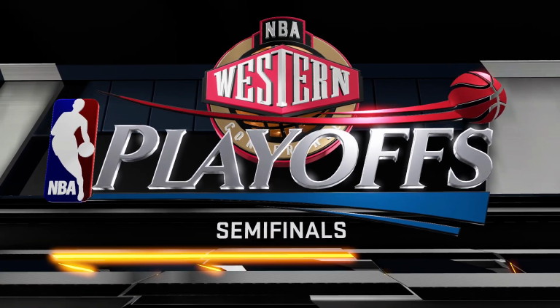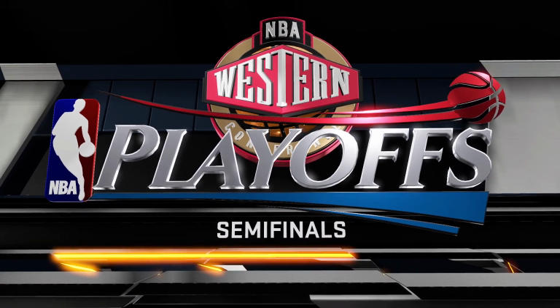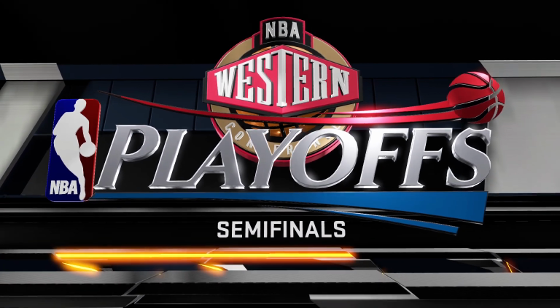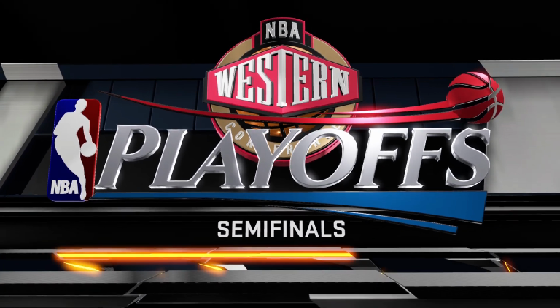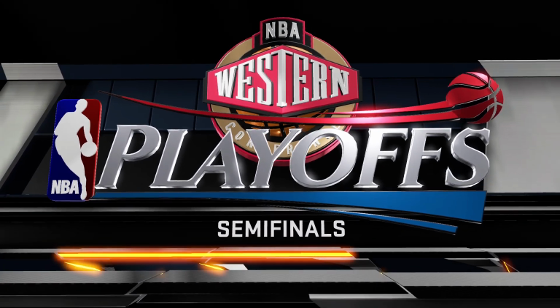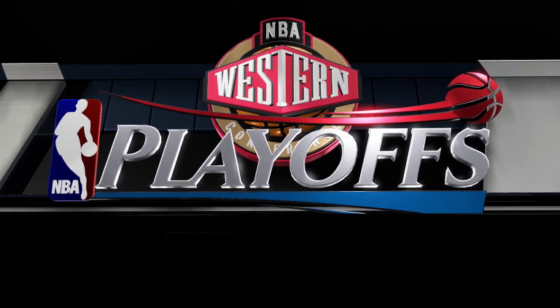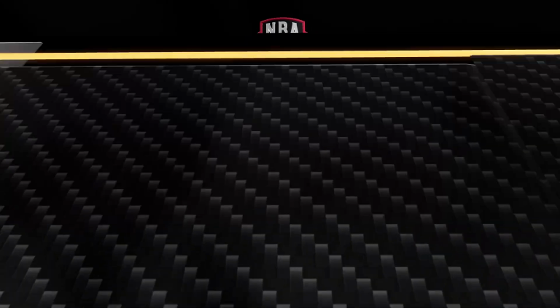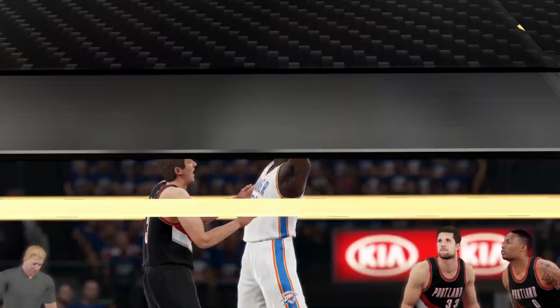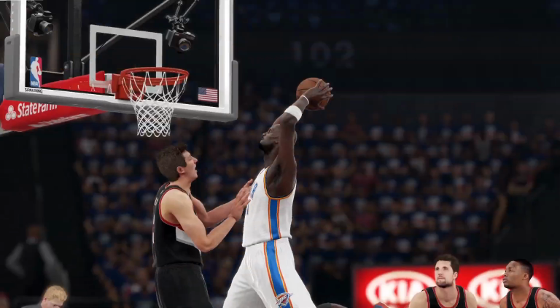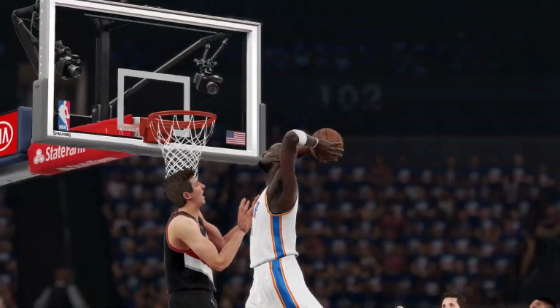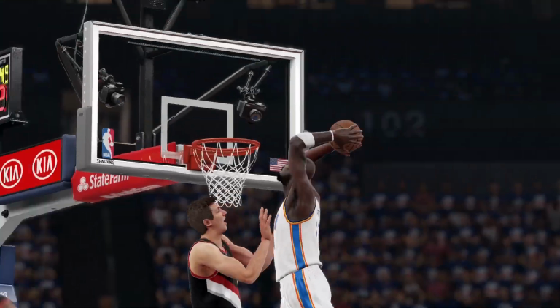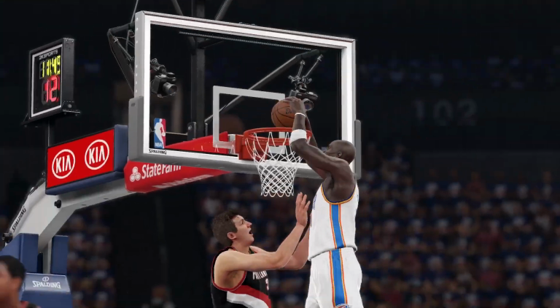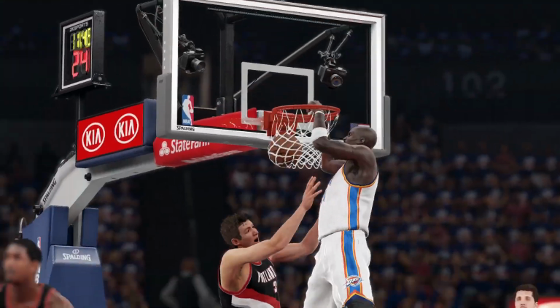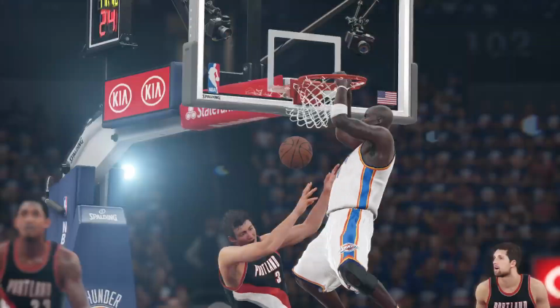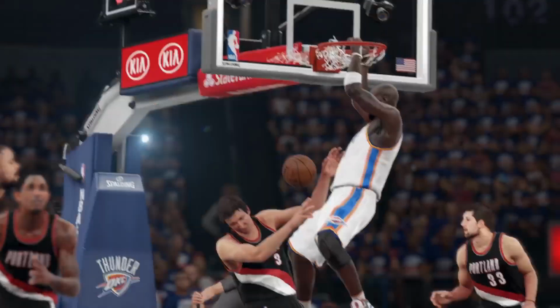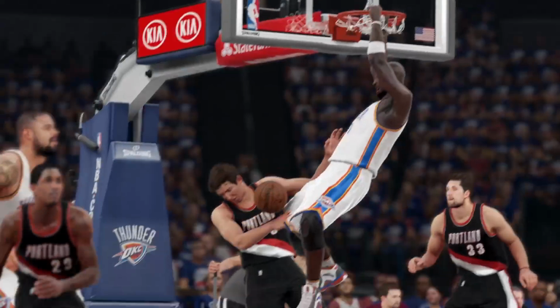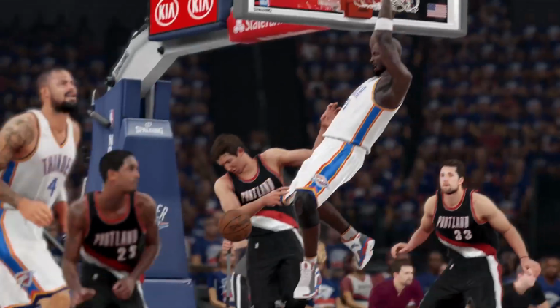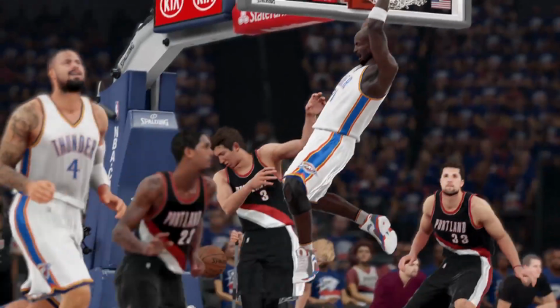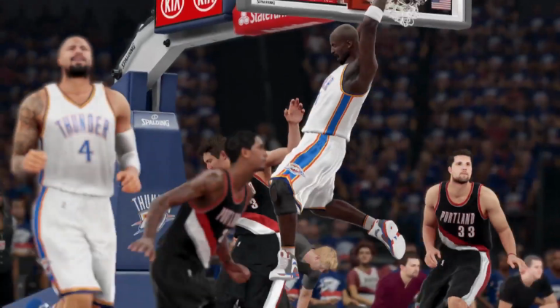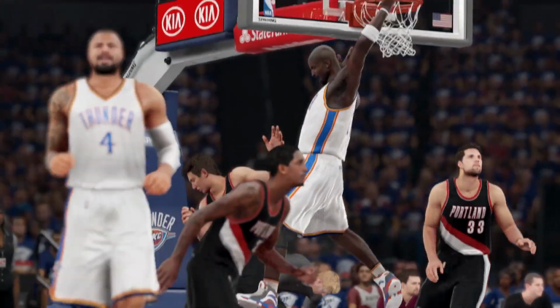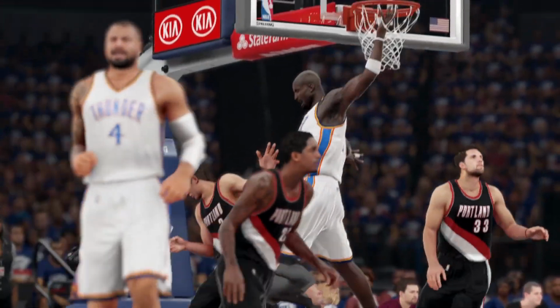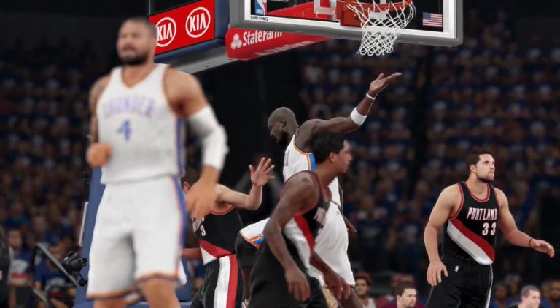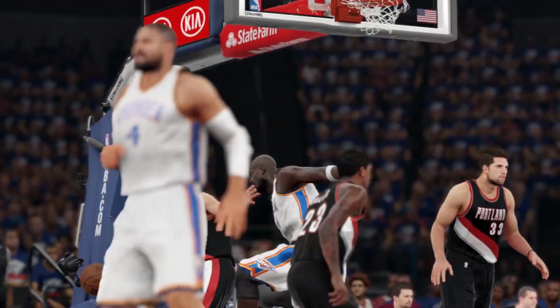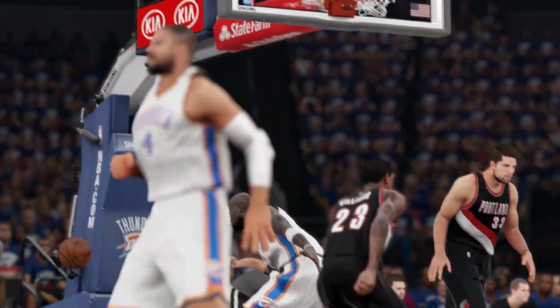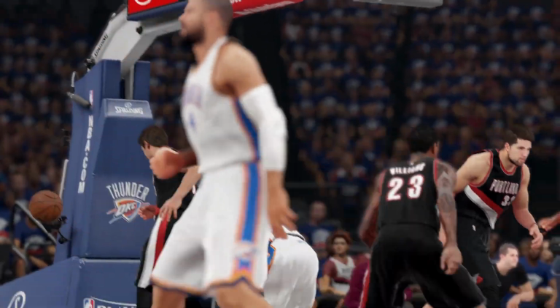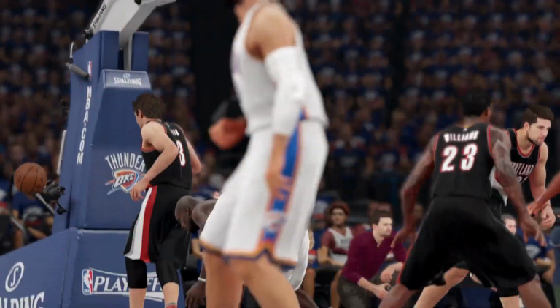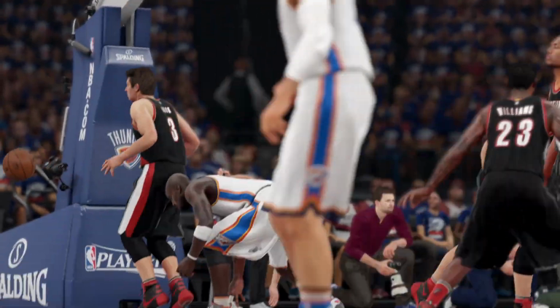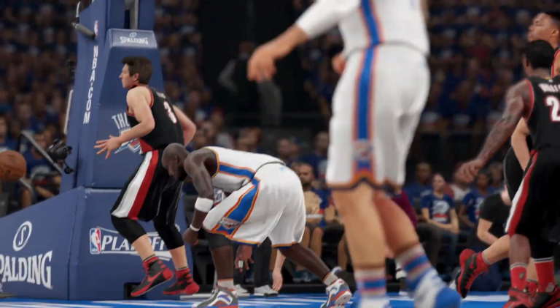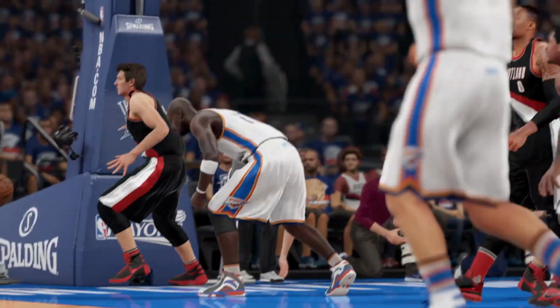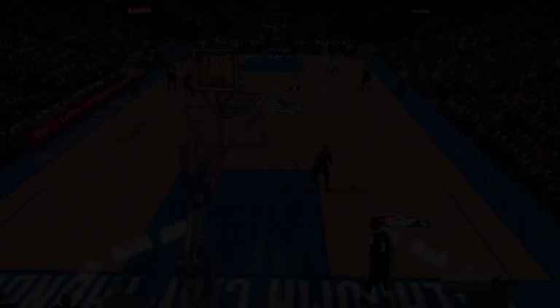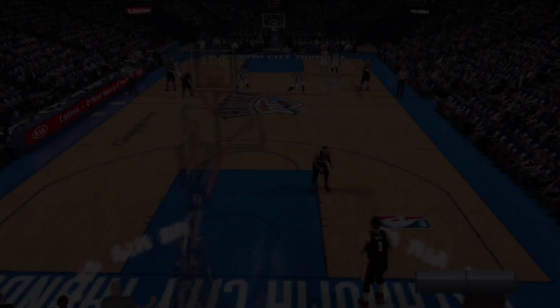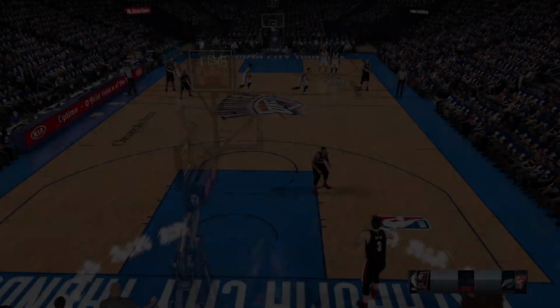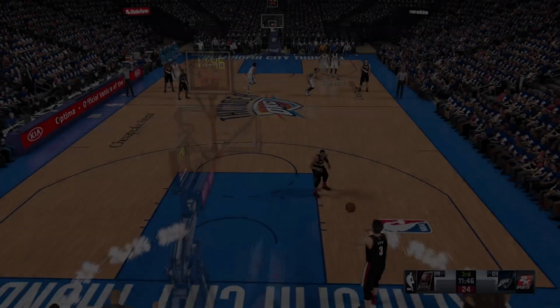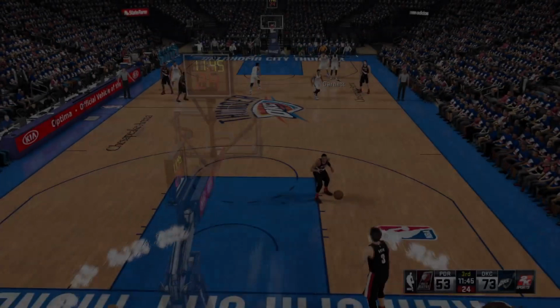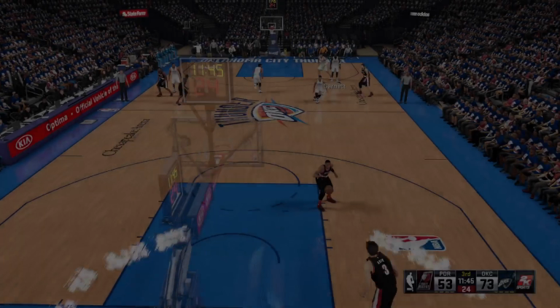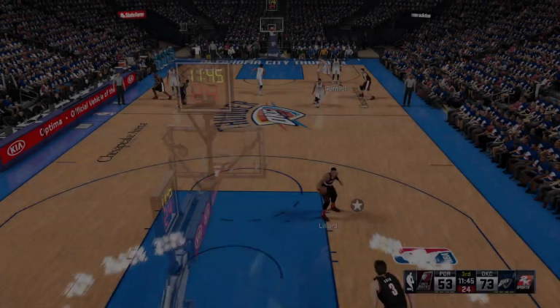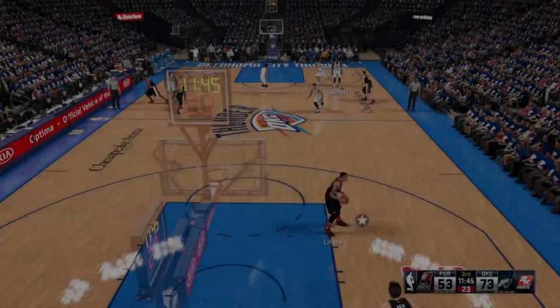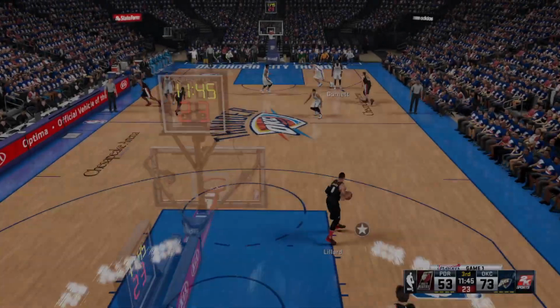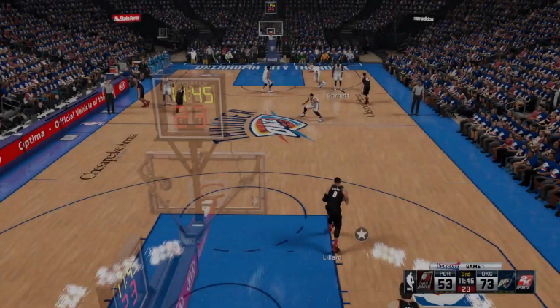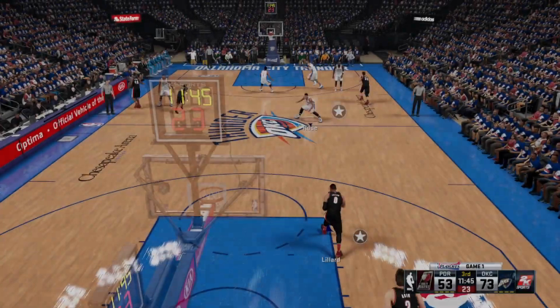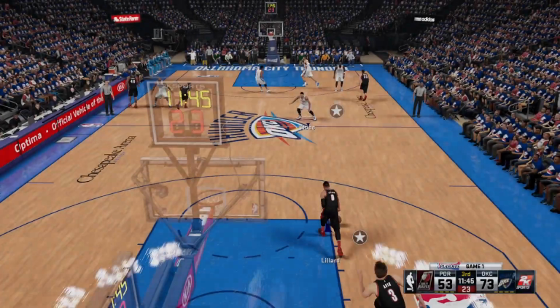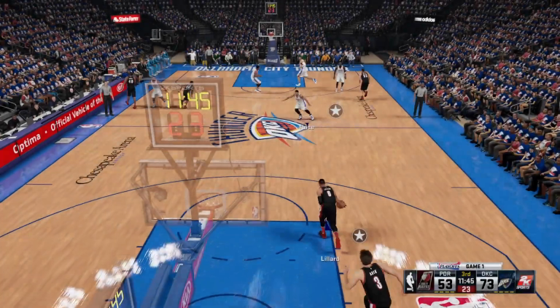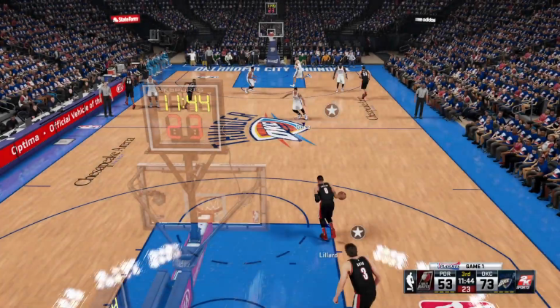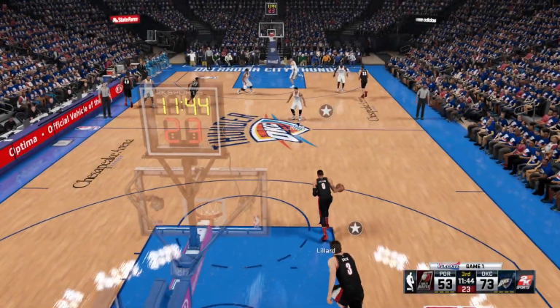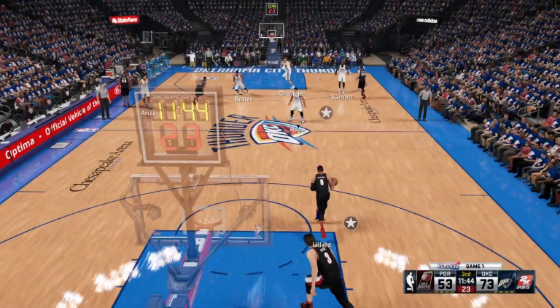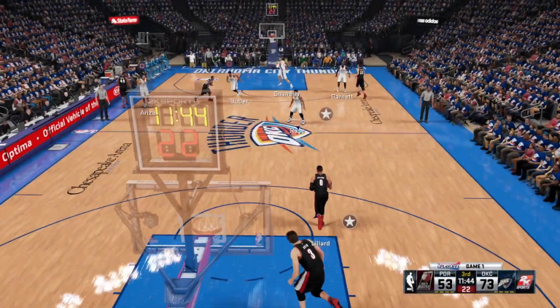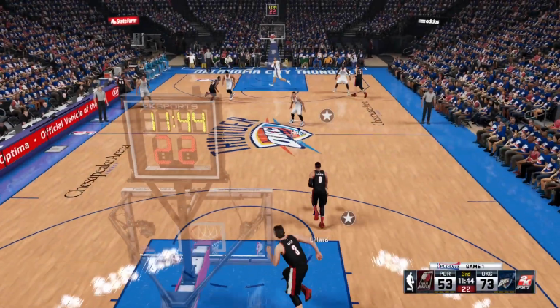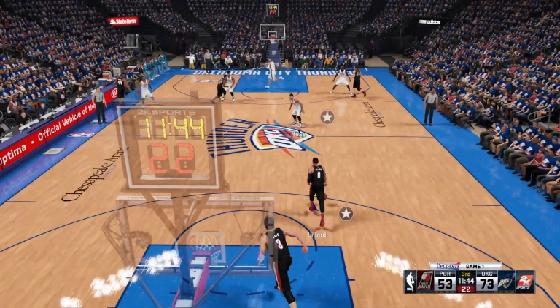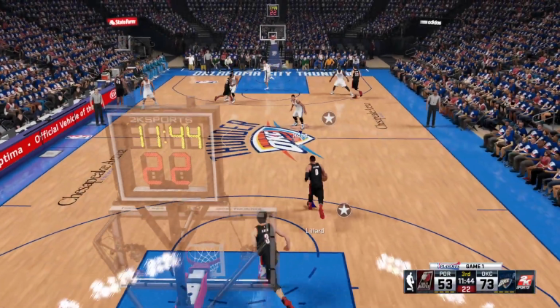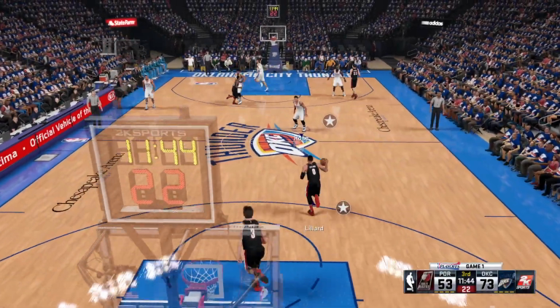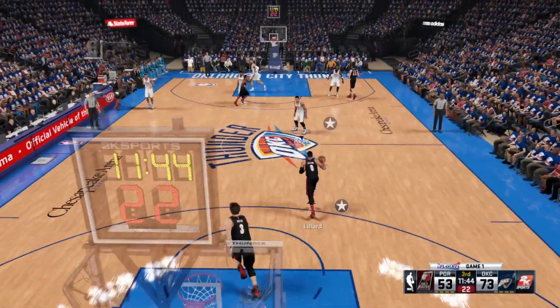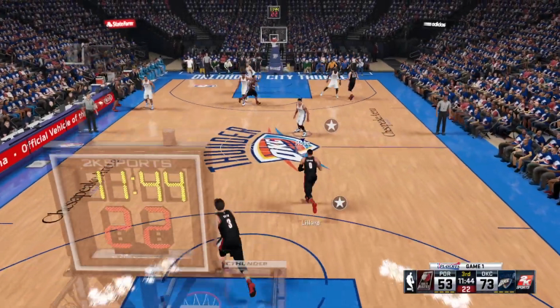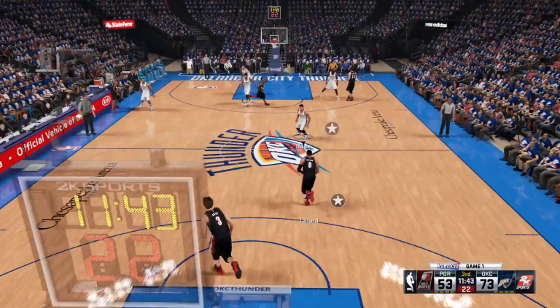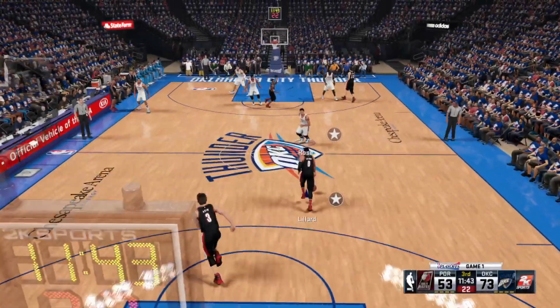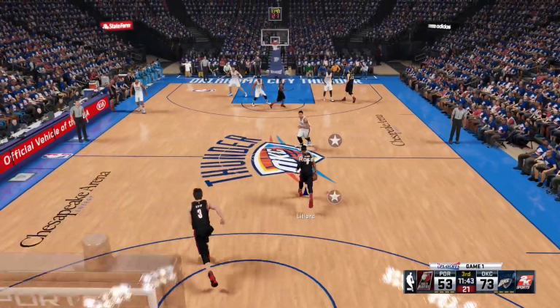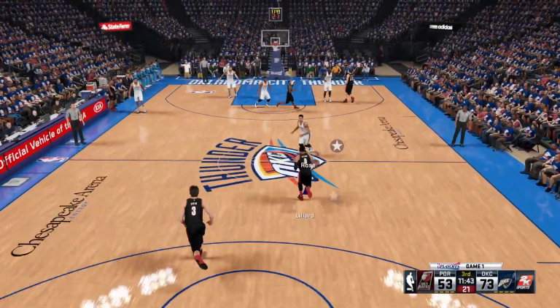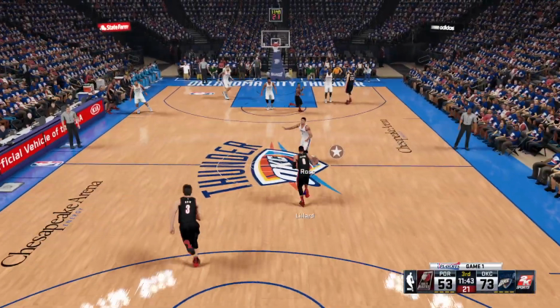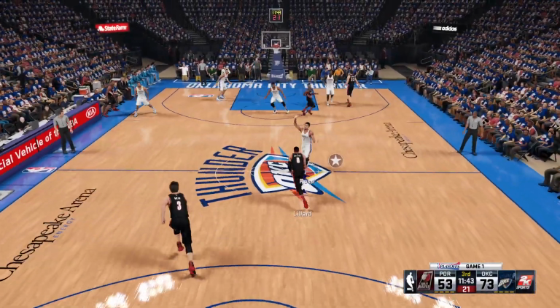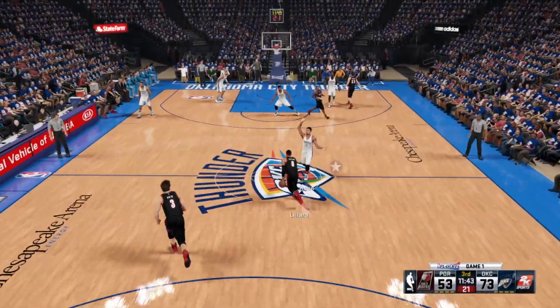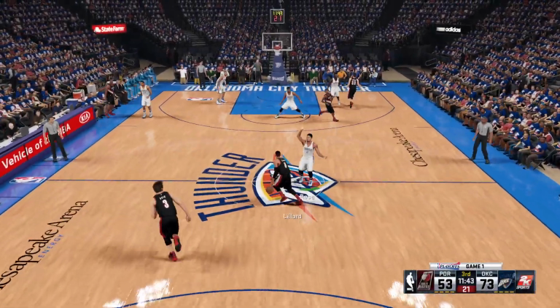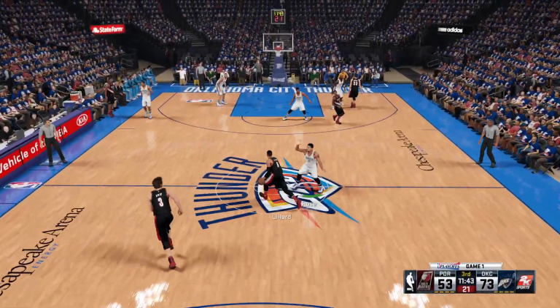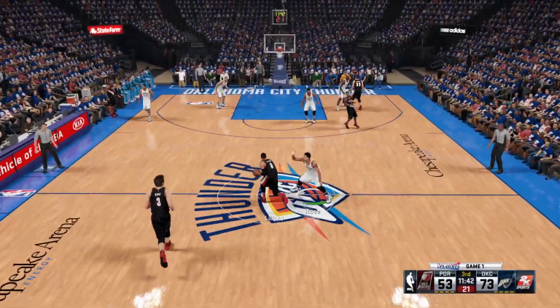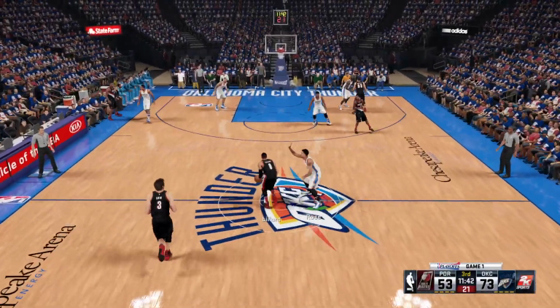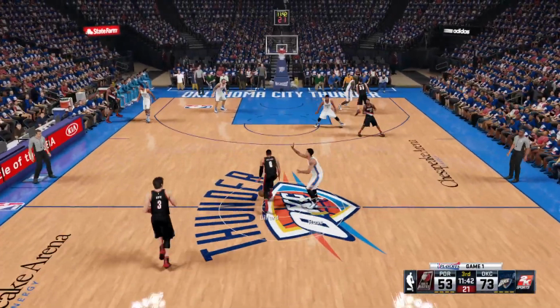He is so good at making those lead passes, like conducting an orchestra. Trail Blazers trail by 20.